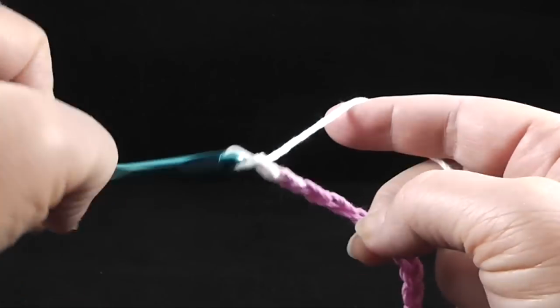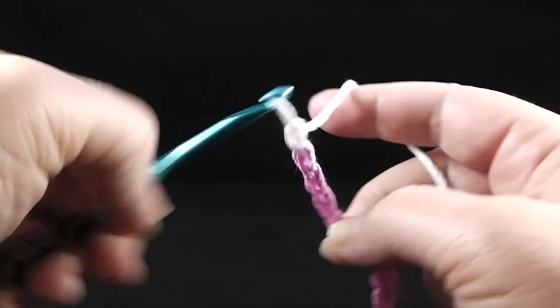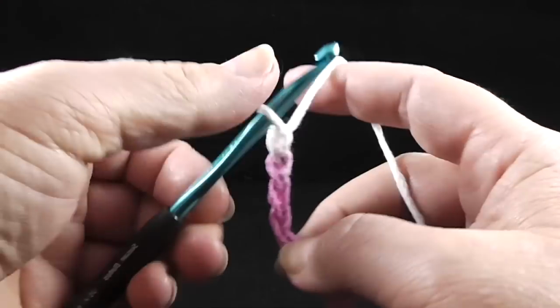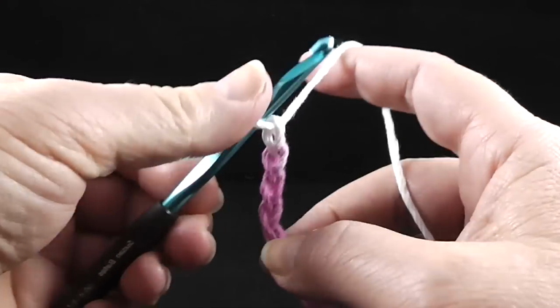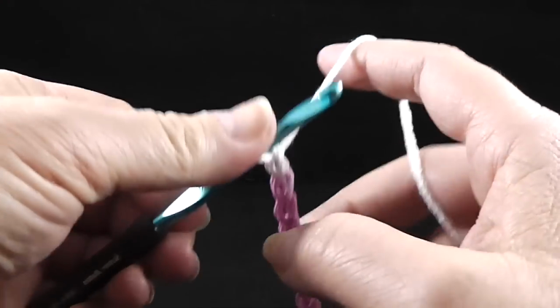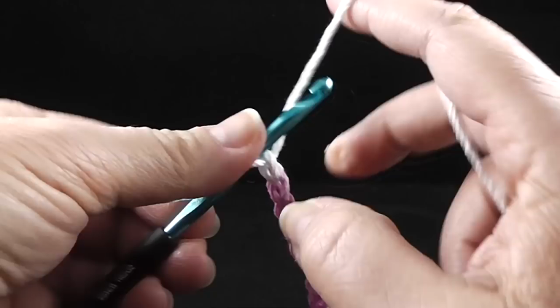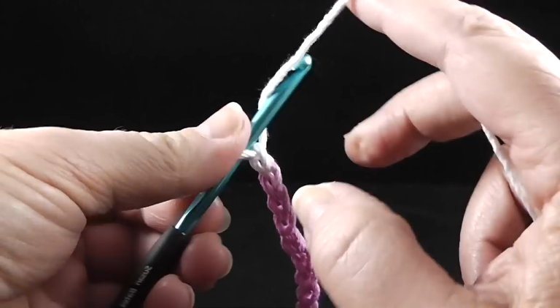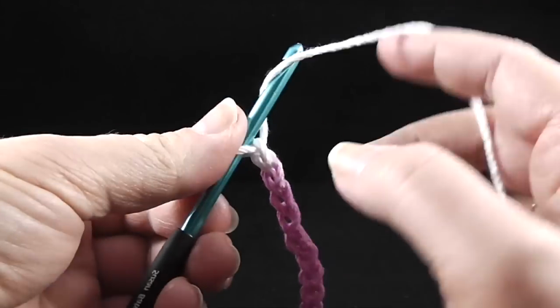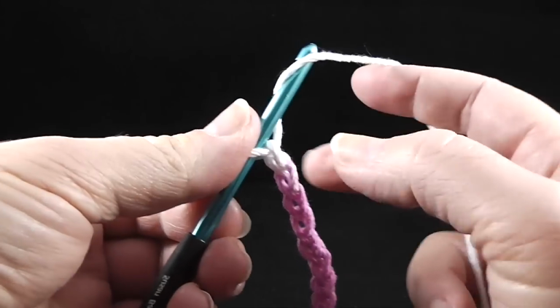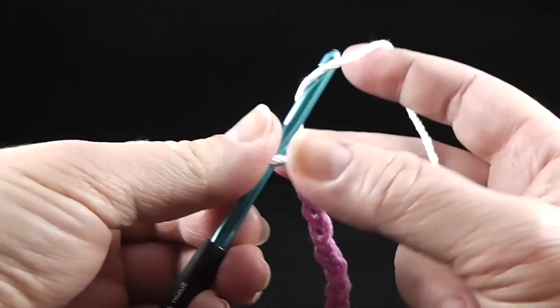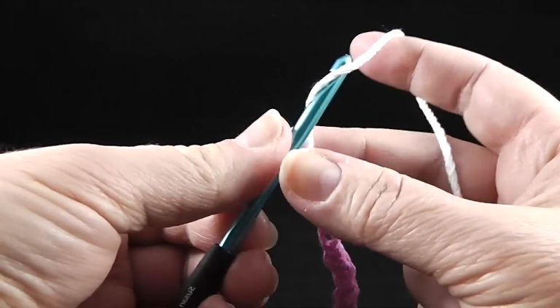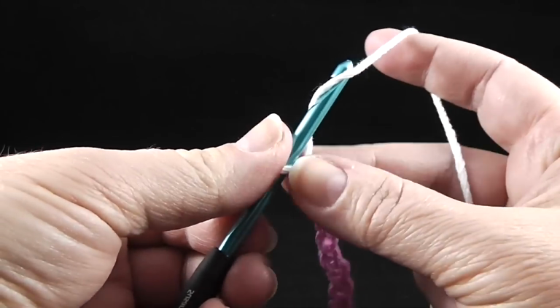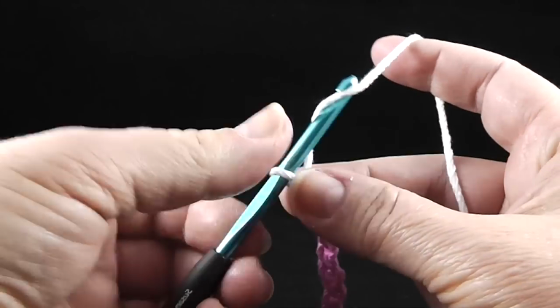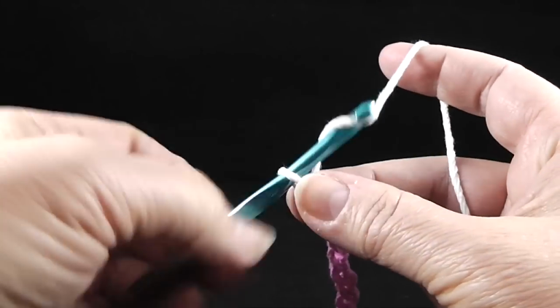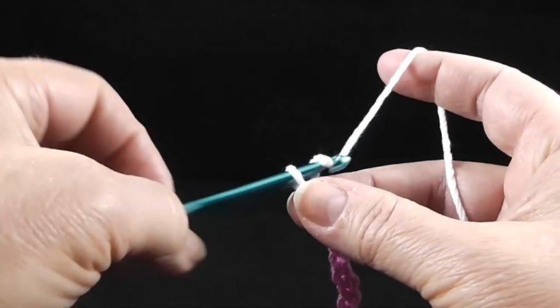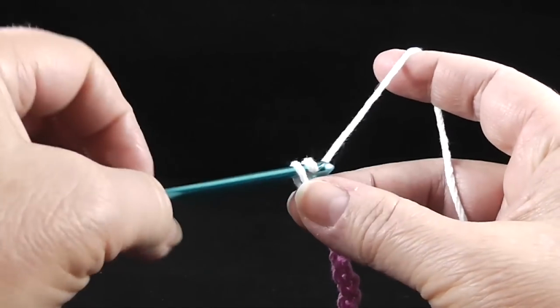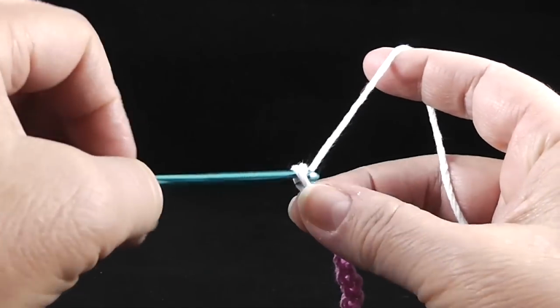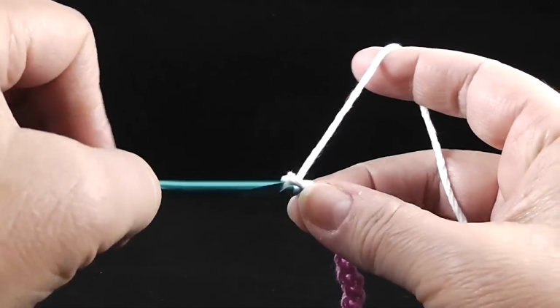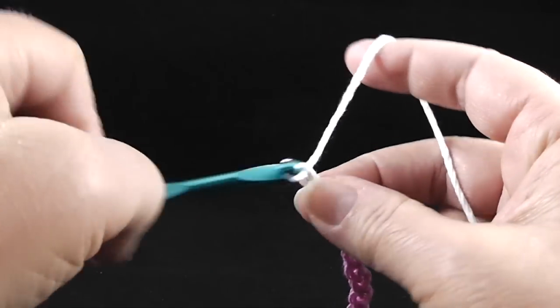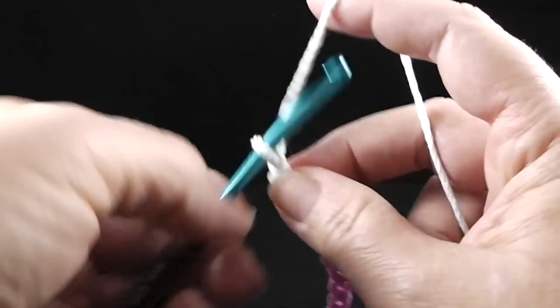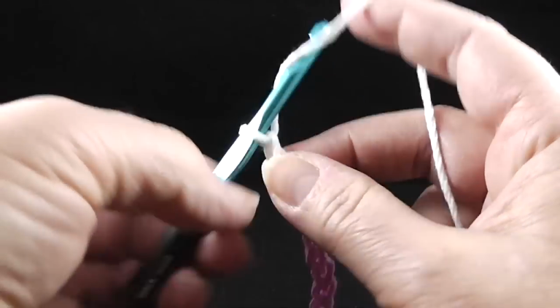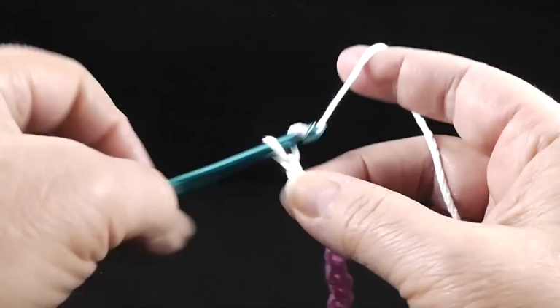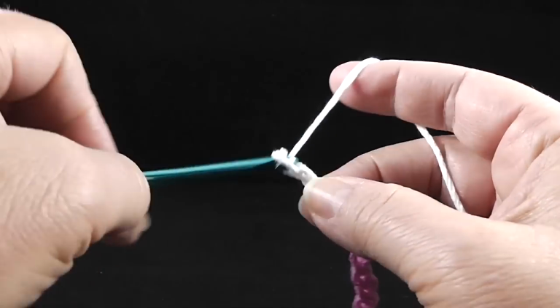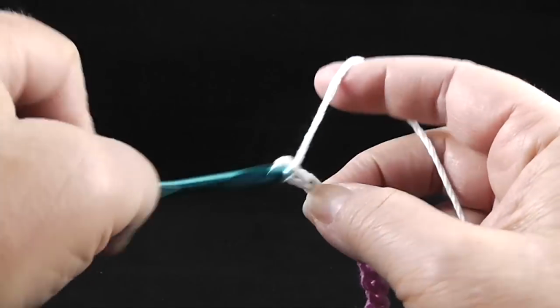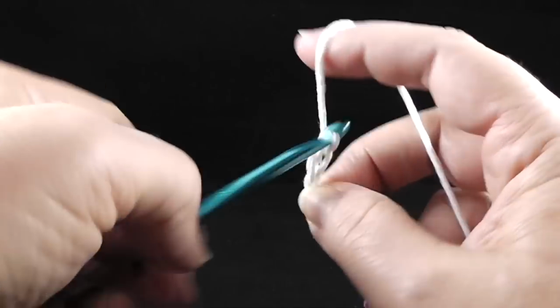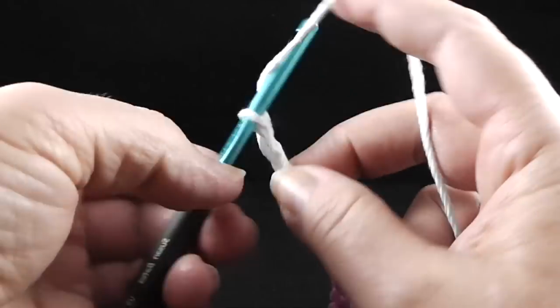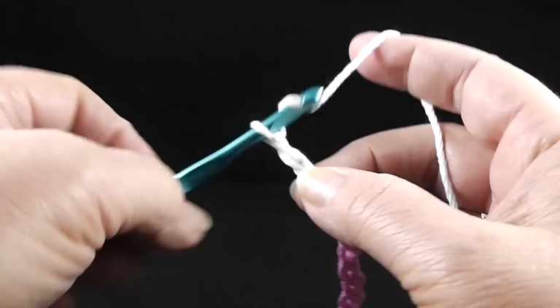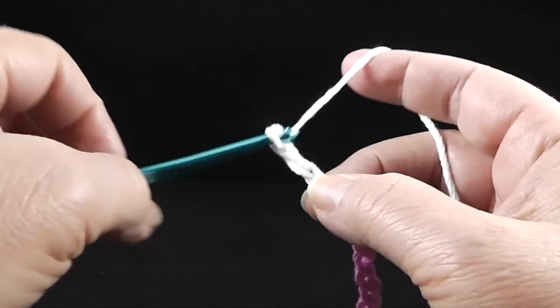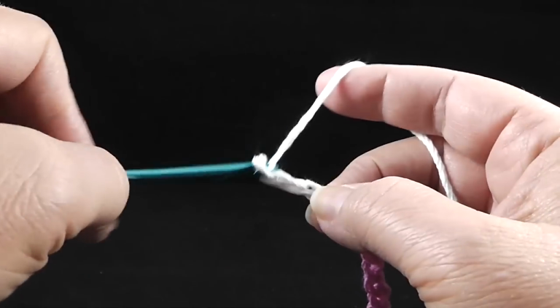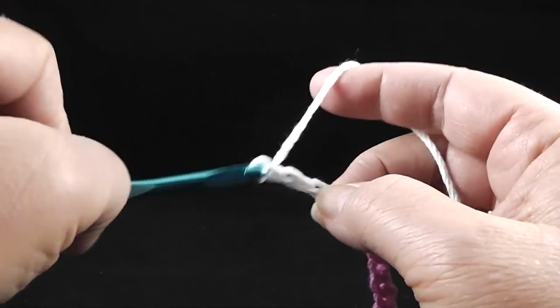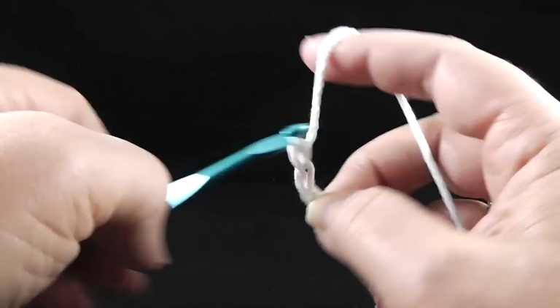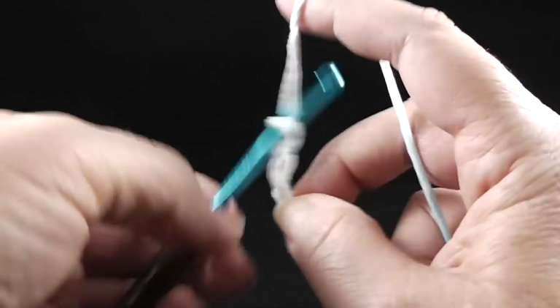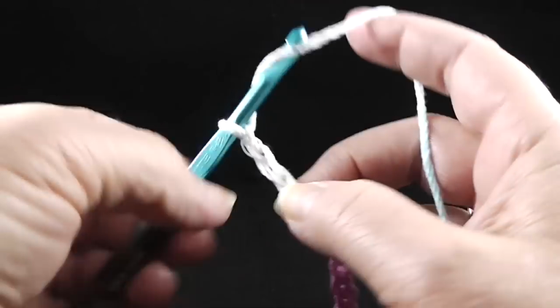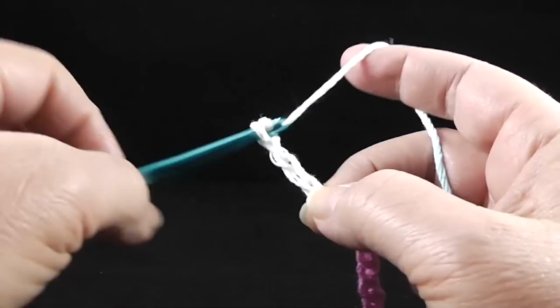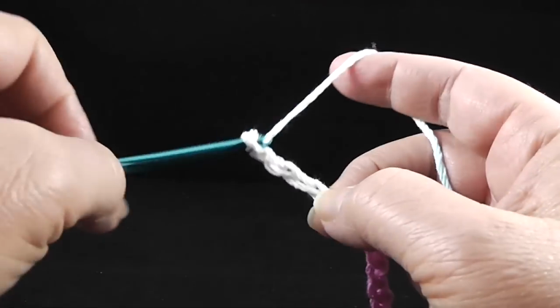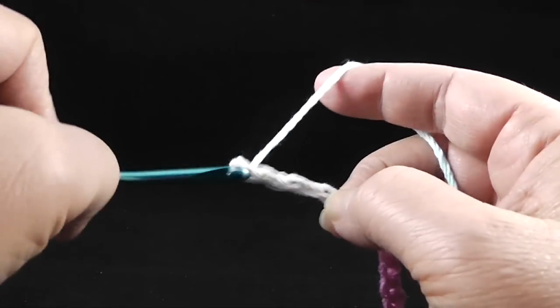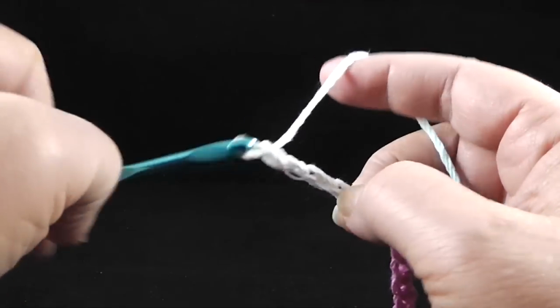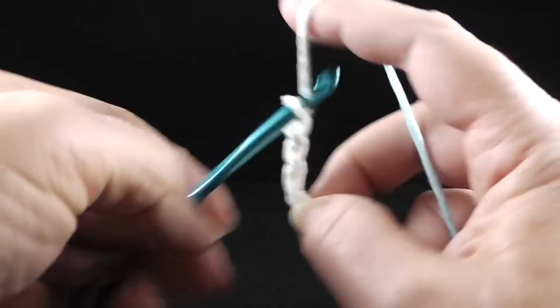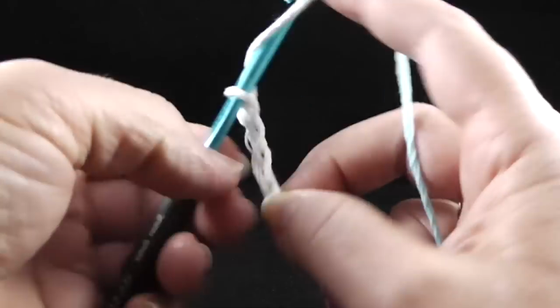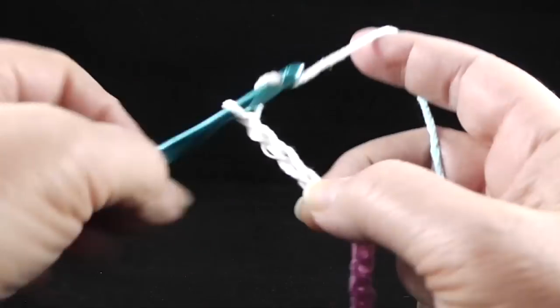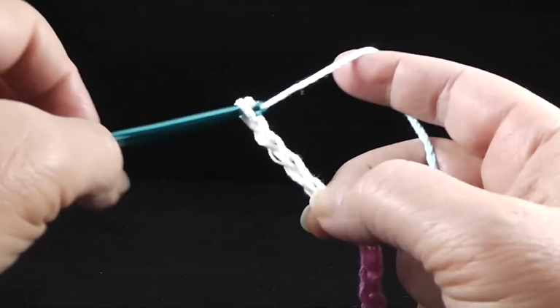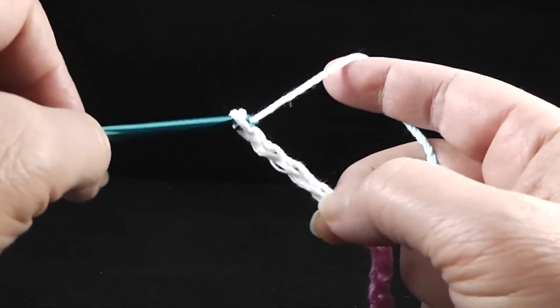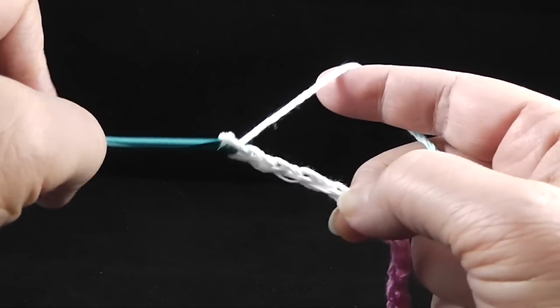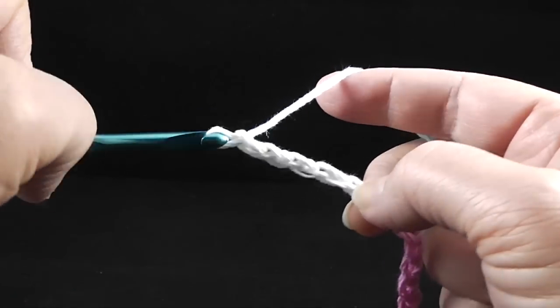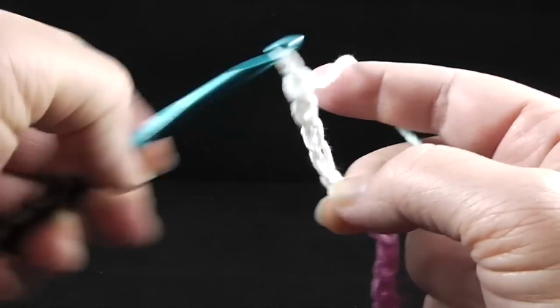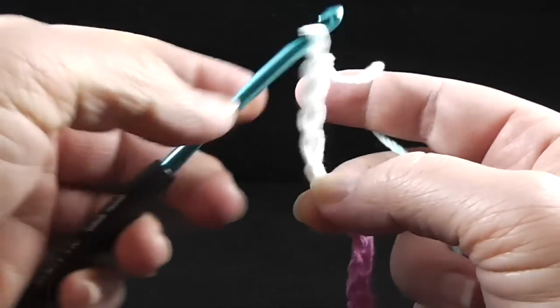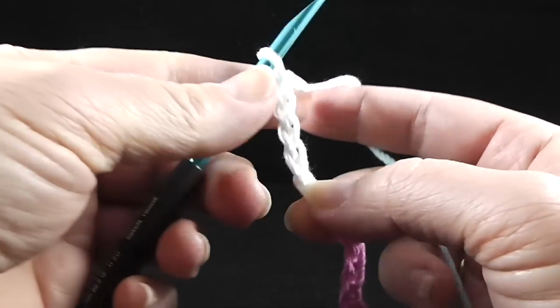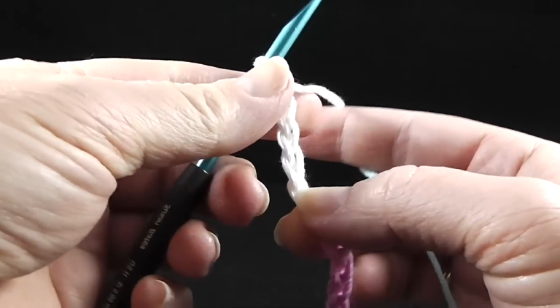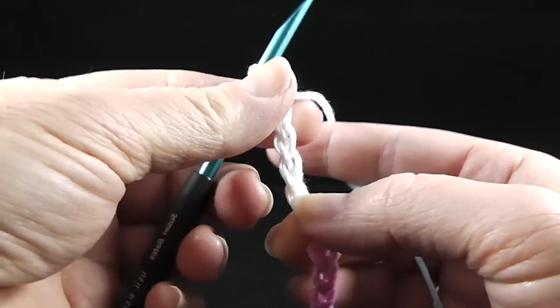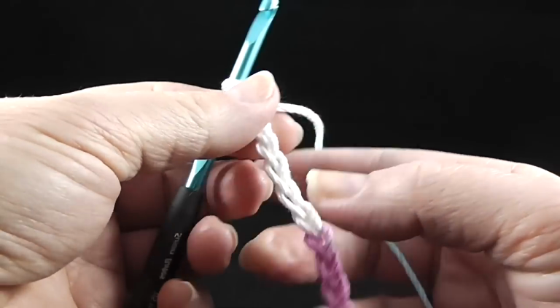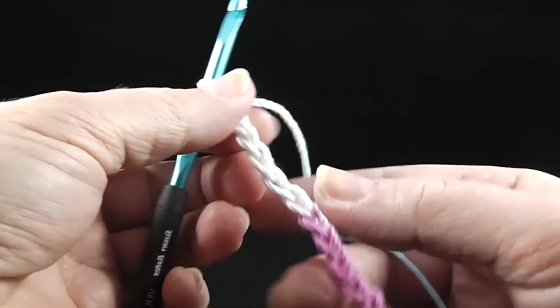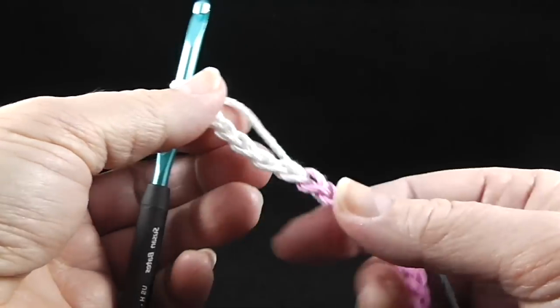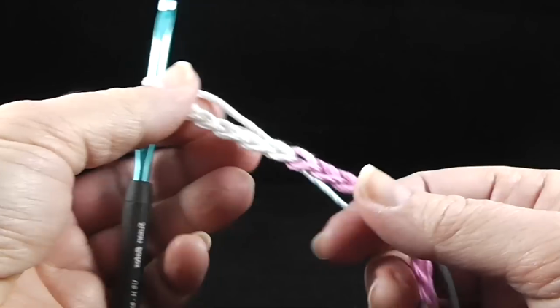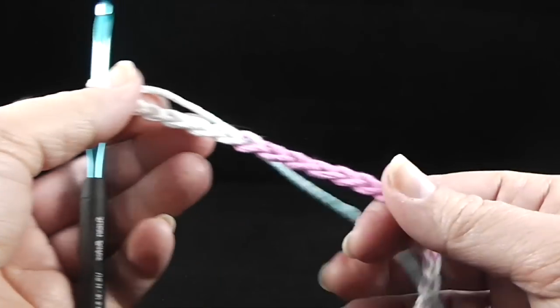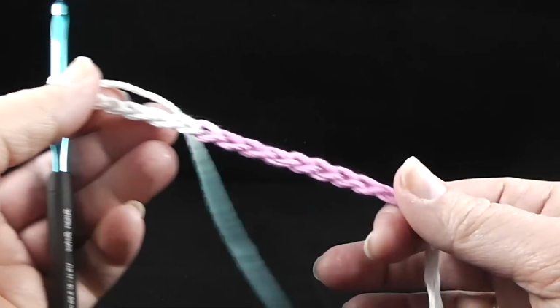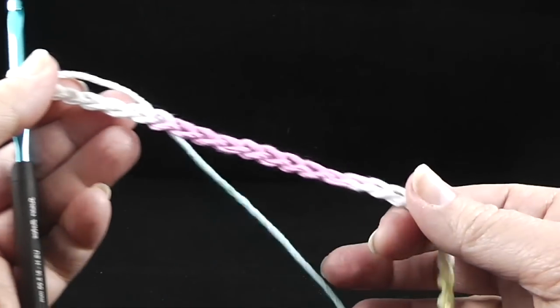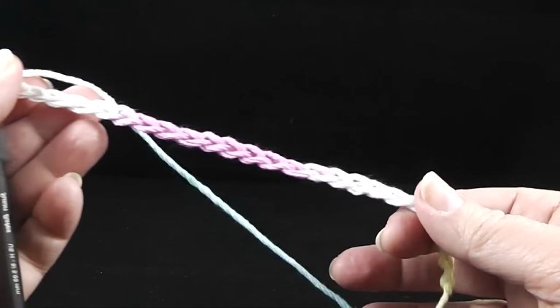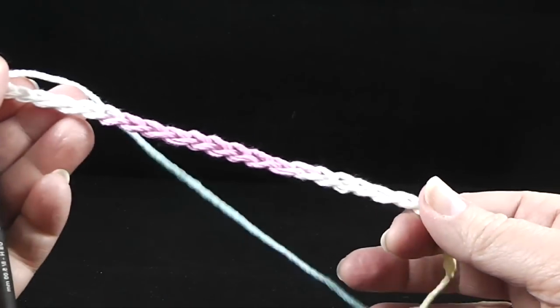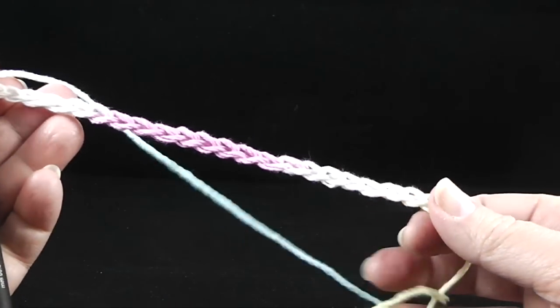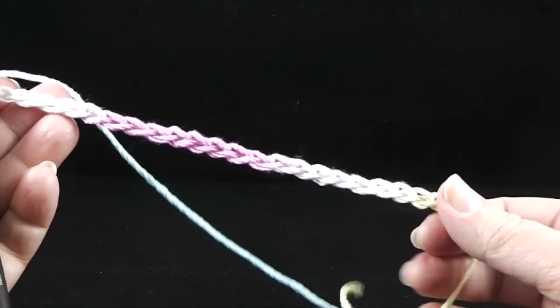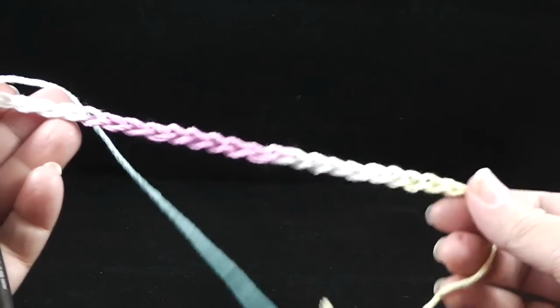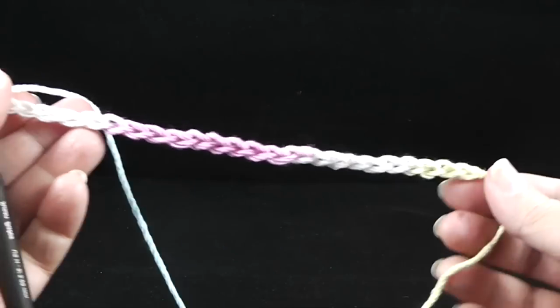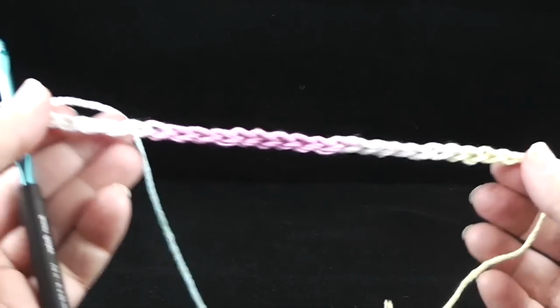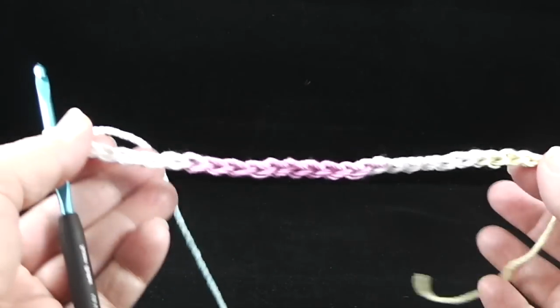...and that's 20, 21, 22, 23, 24, 25. And this is our chain.